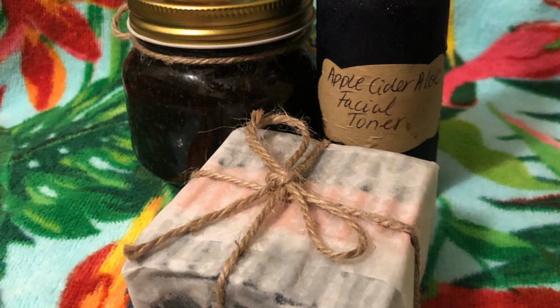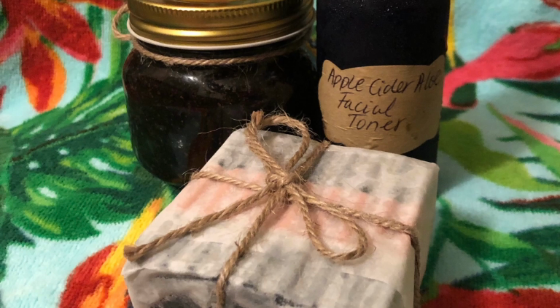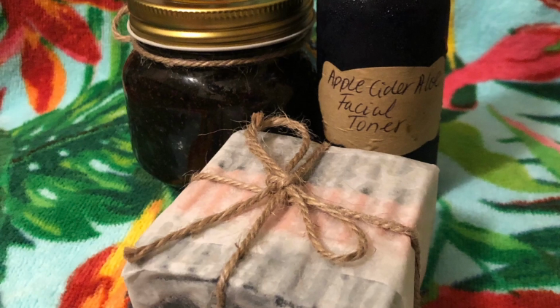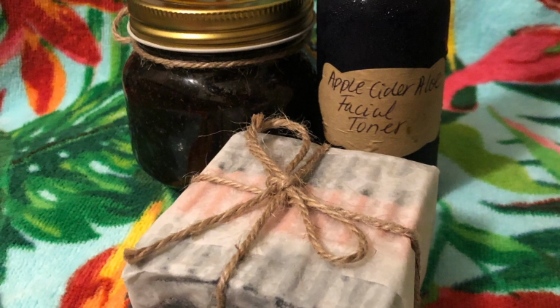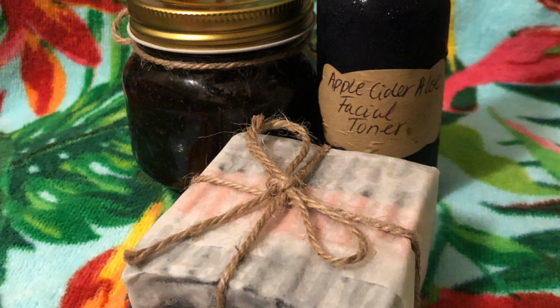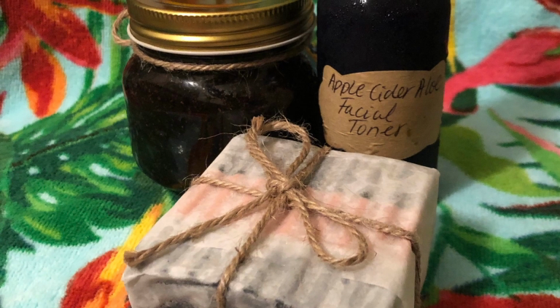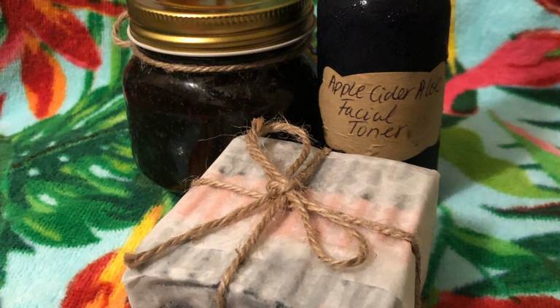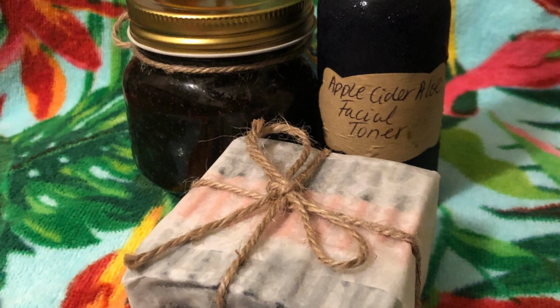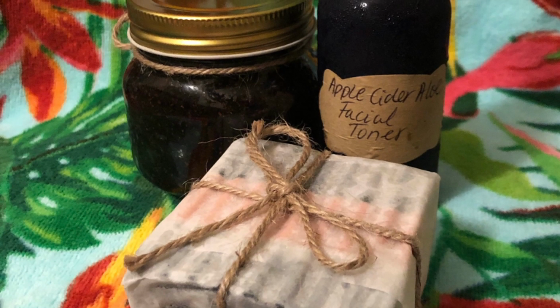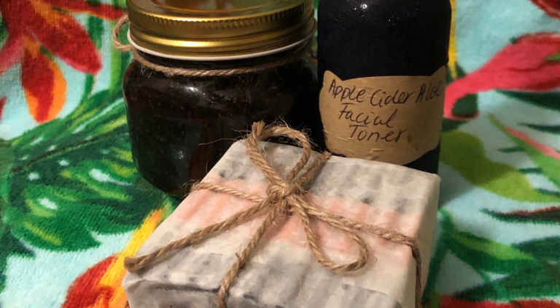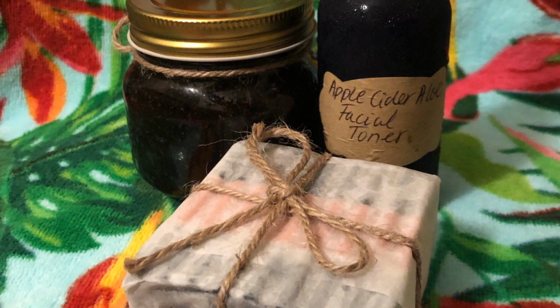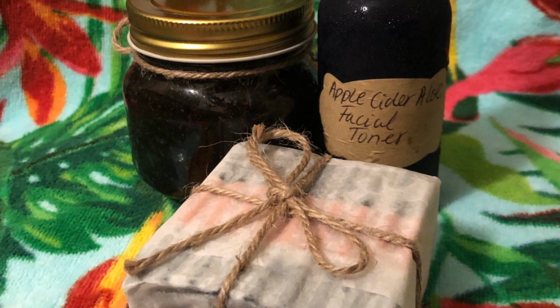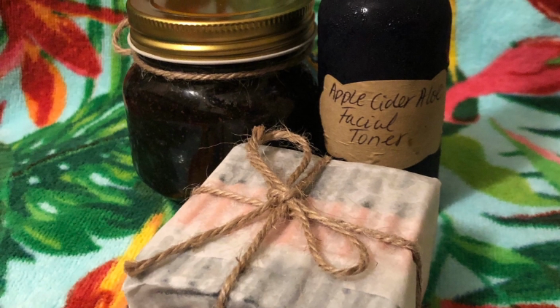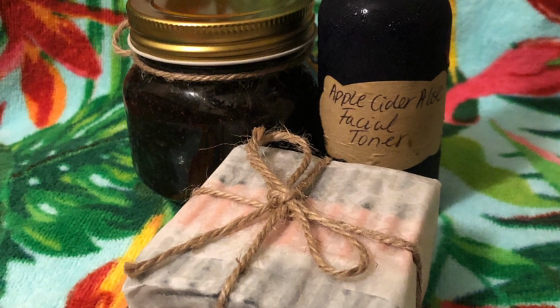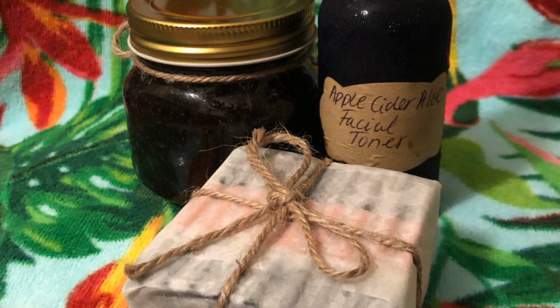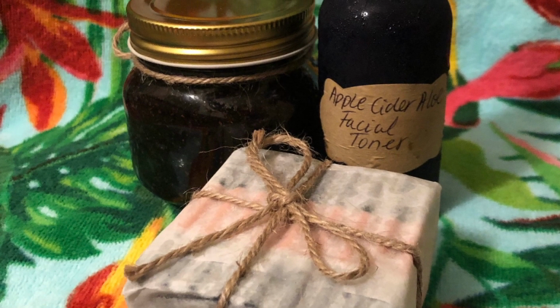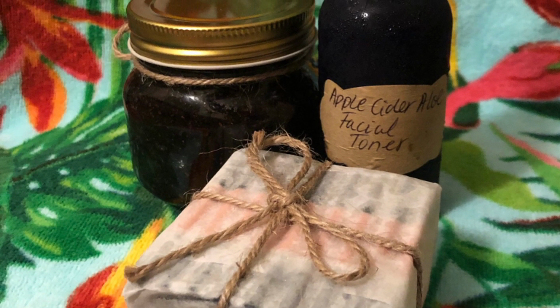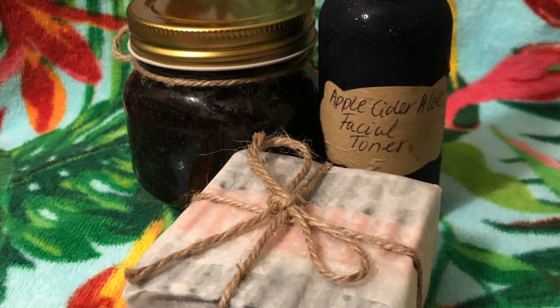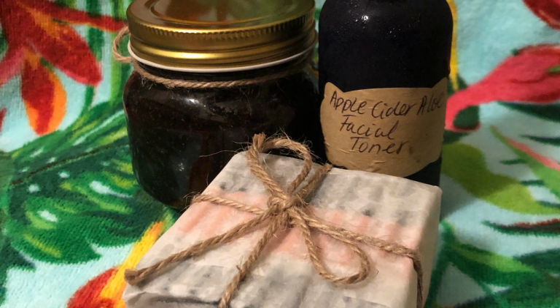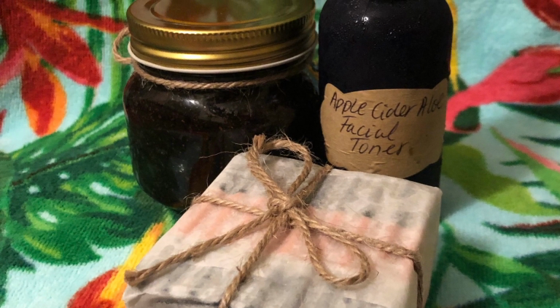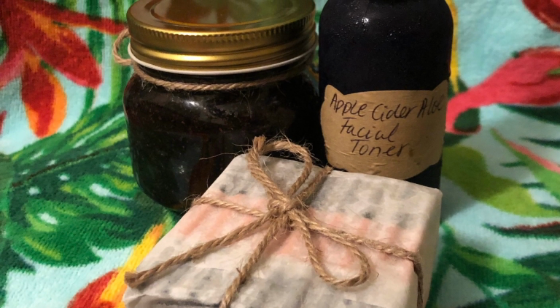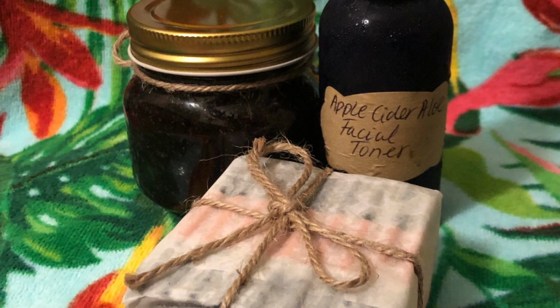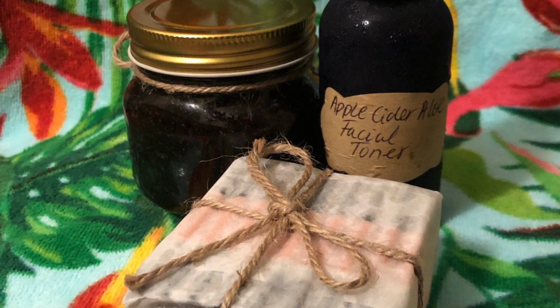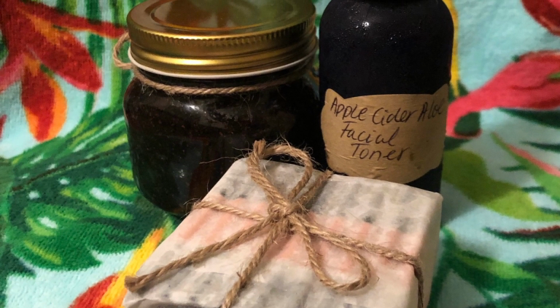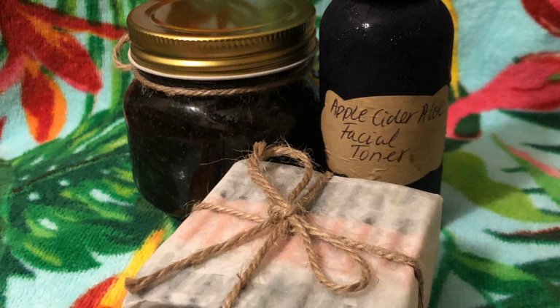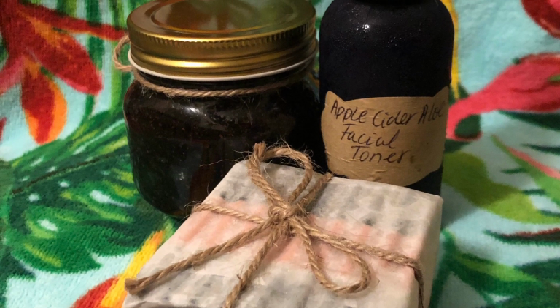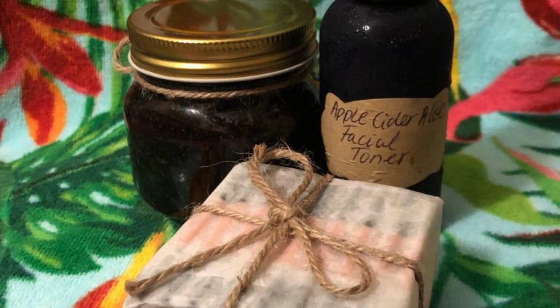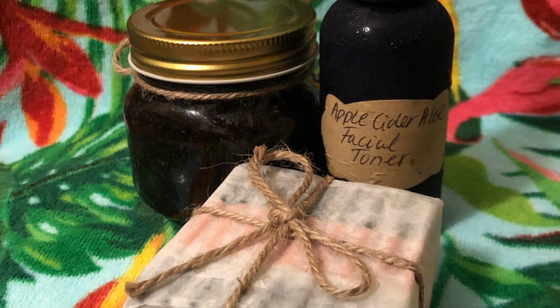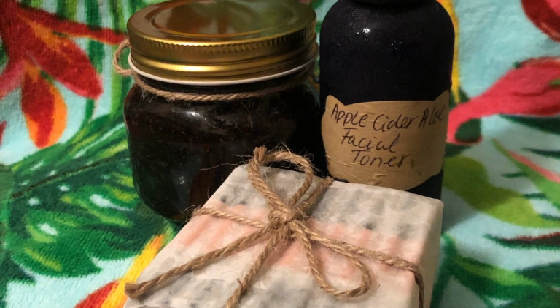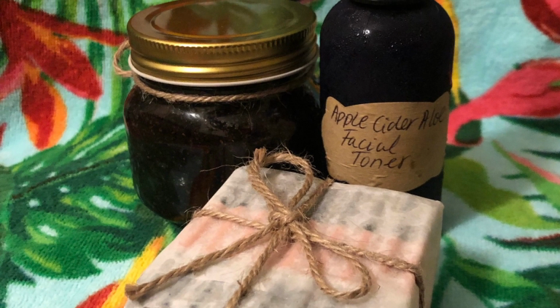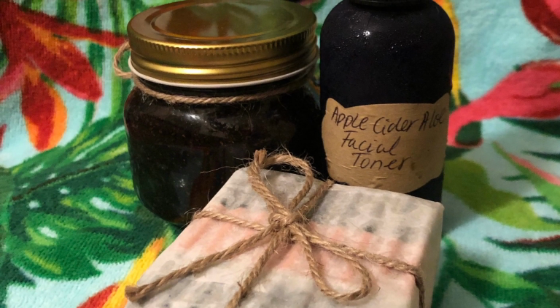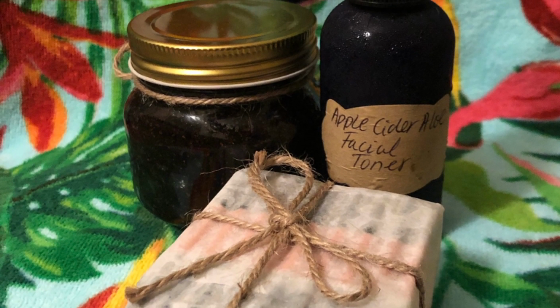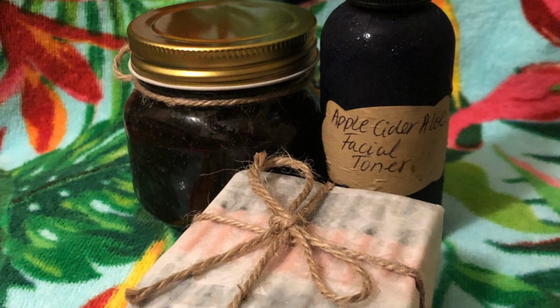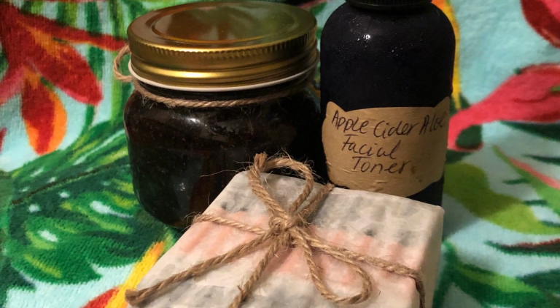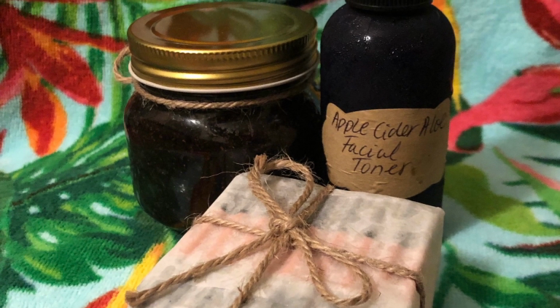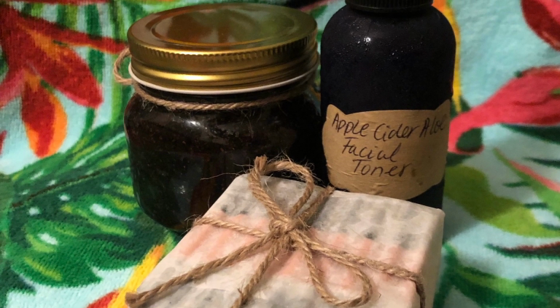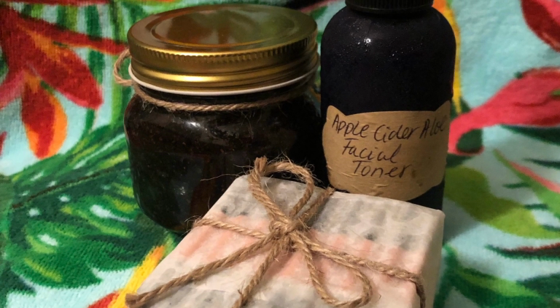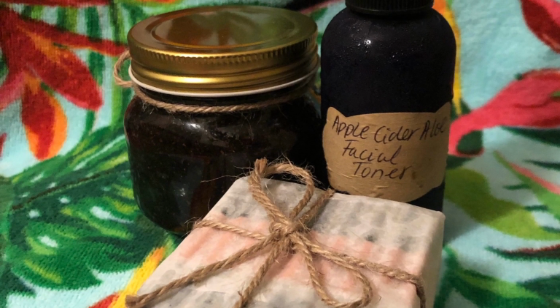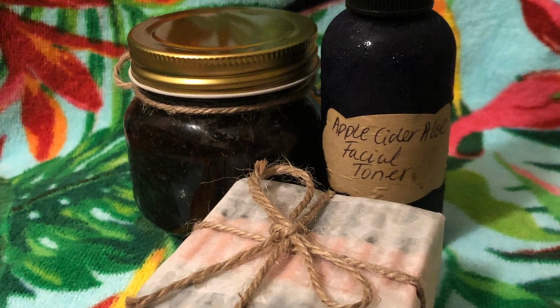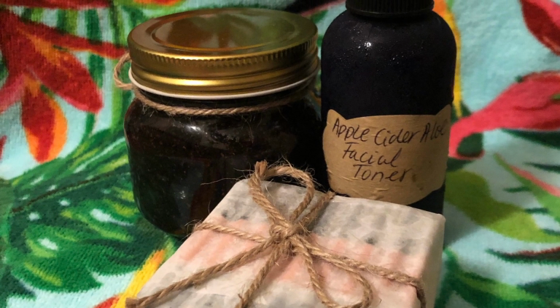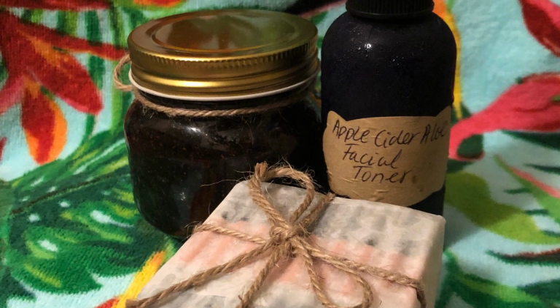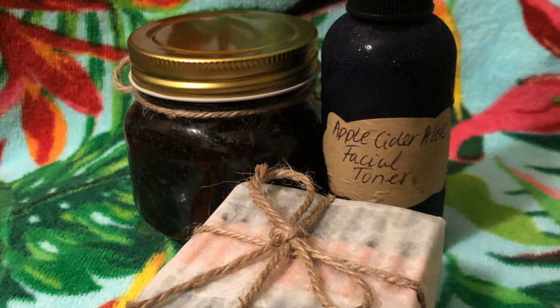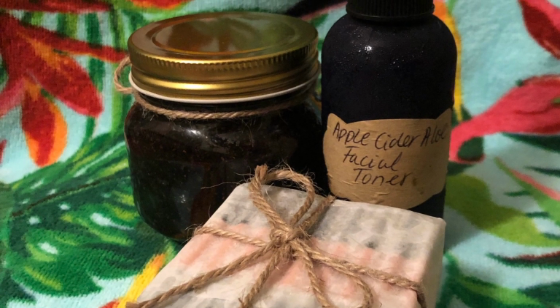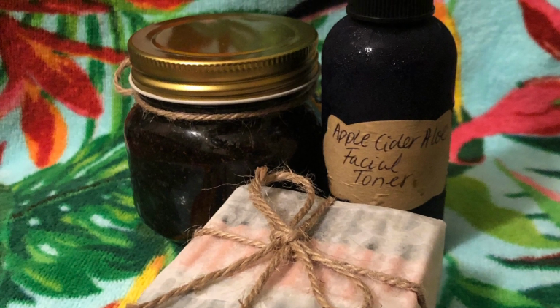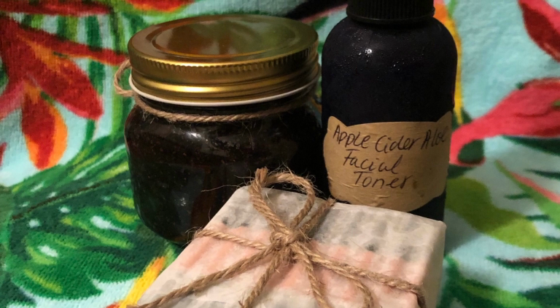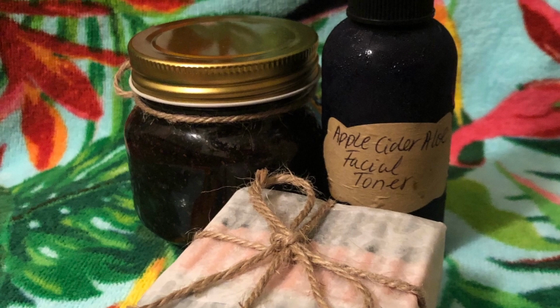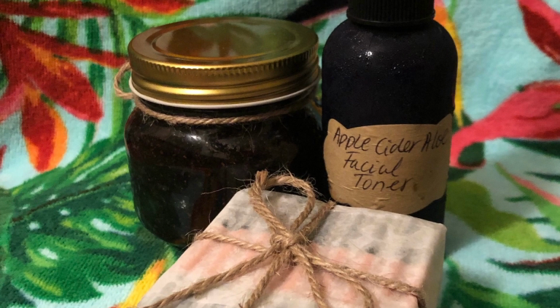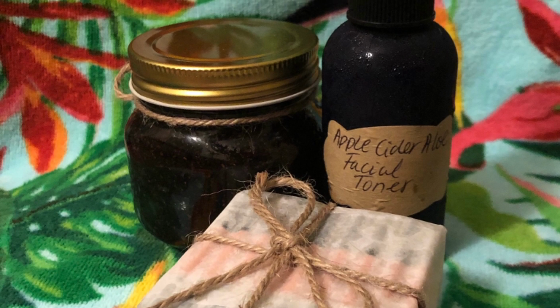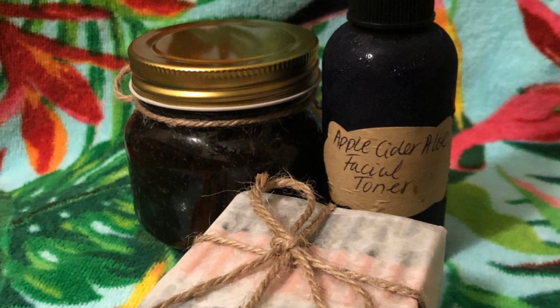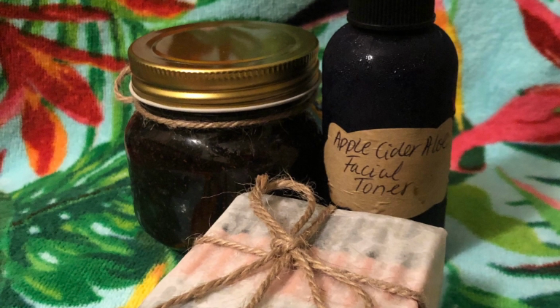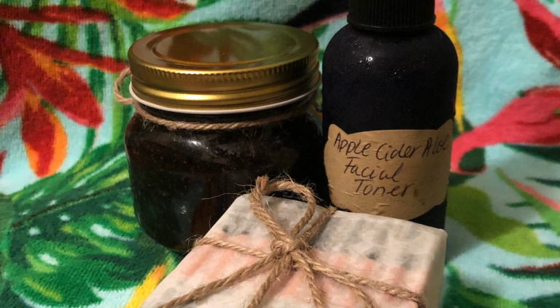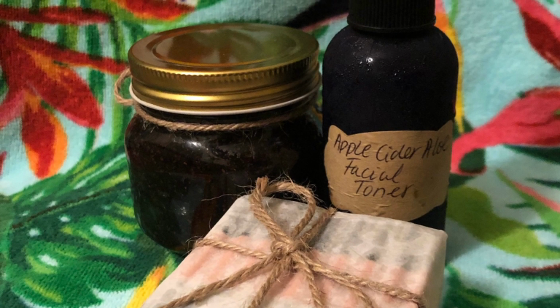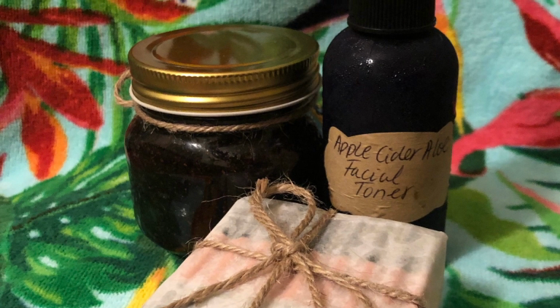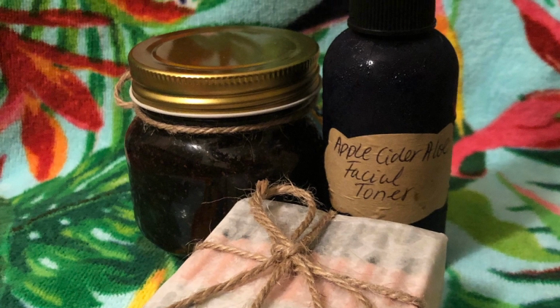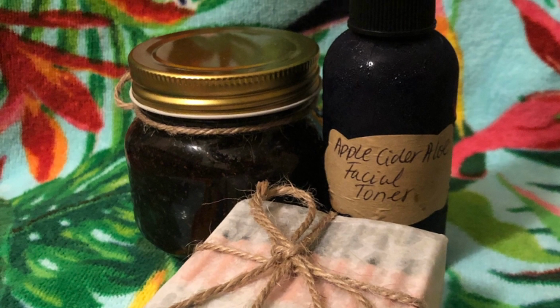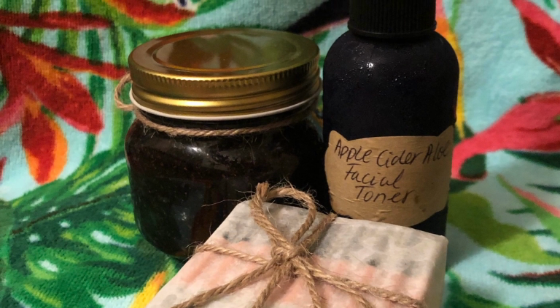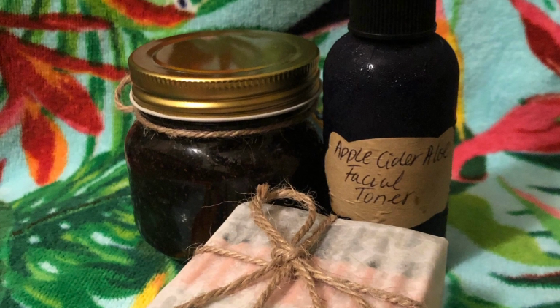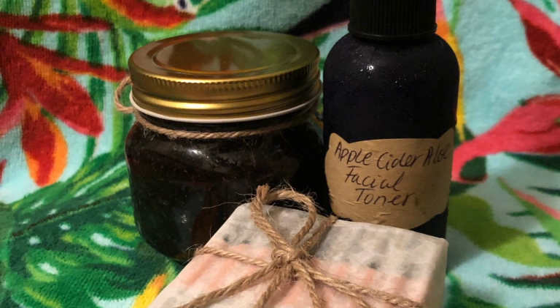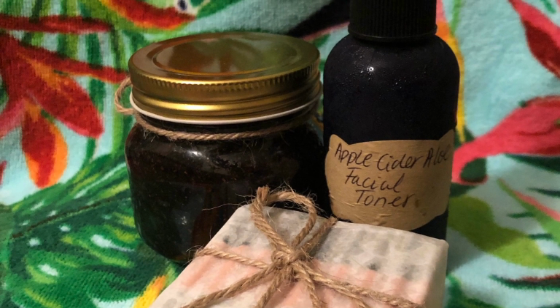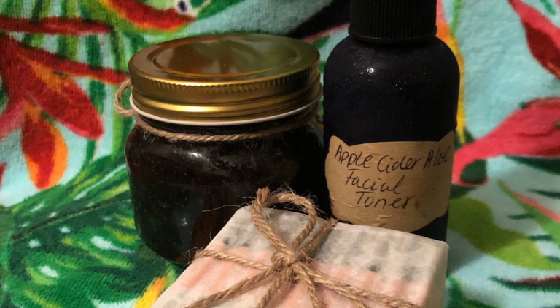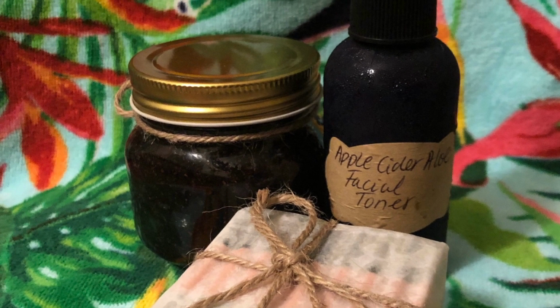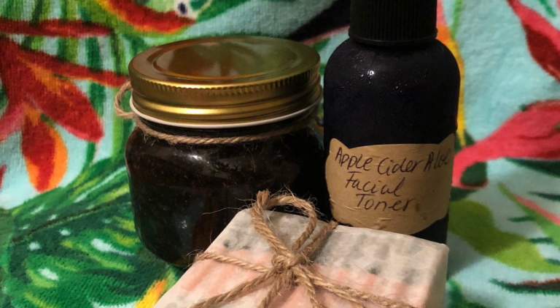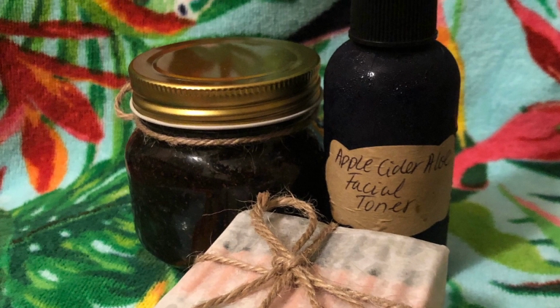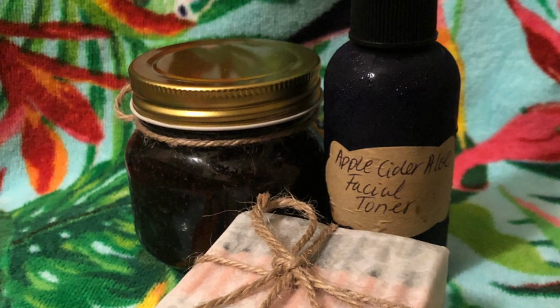What's up y'all, it's your girl Rhonda B here and in today's video I decided to do a product review on this natural skincare line called Jazzy by Nature.